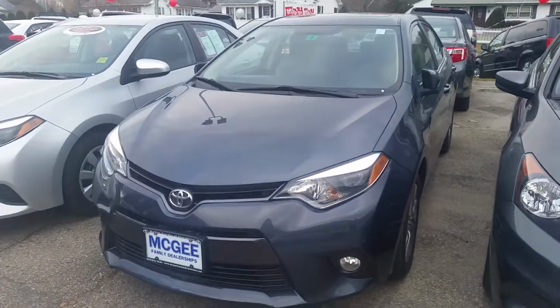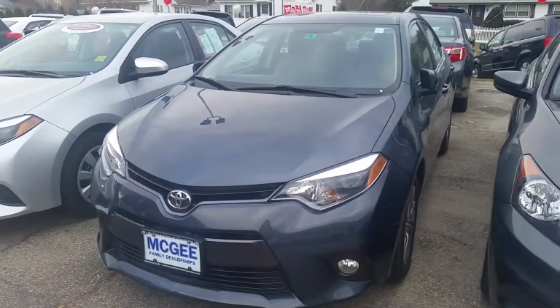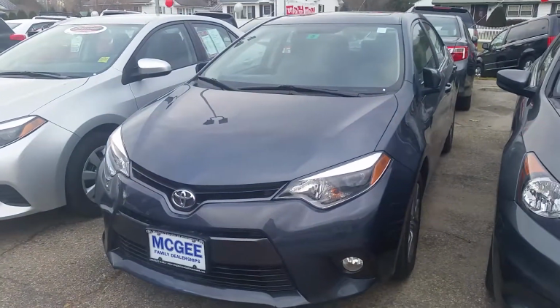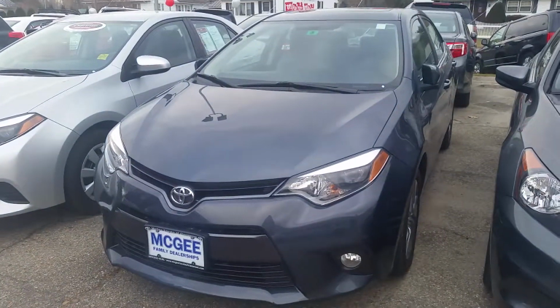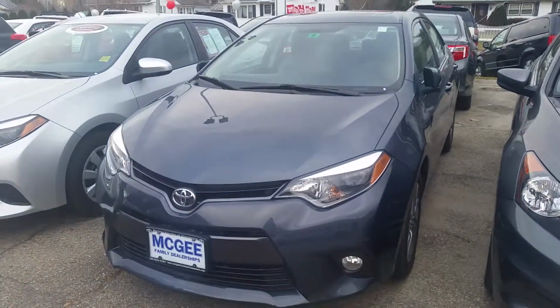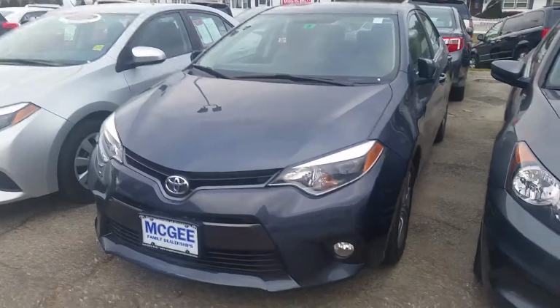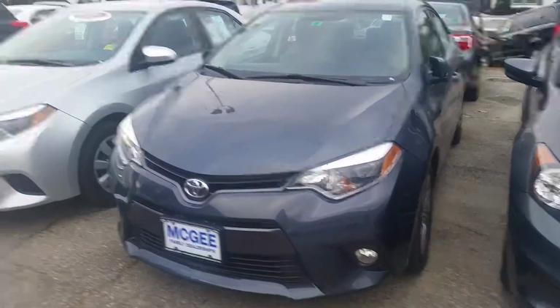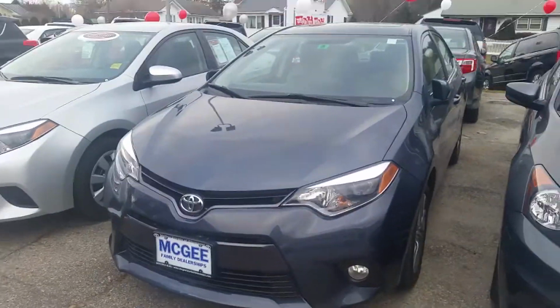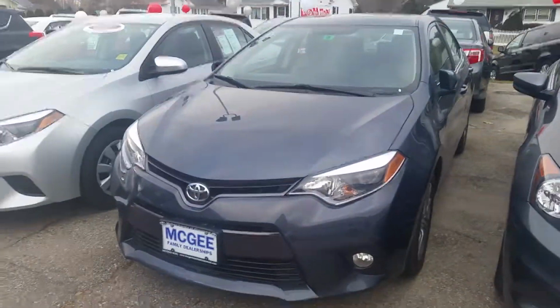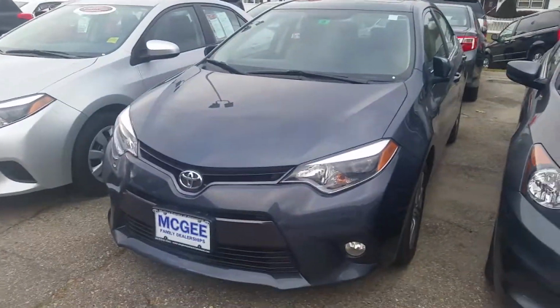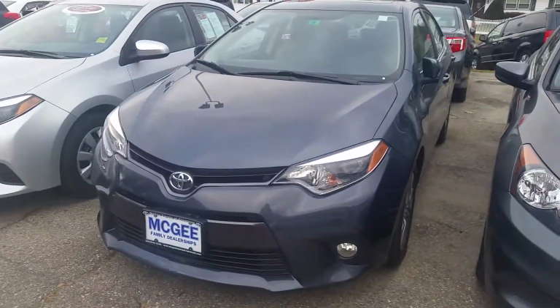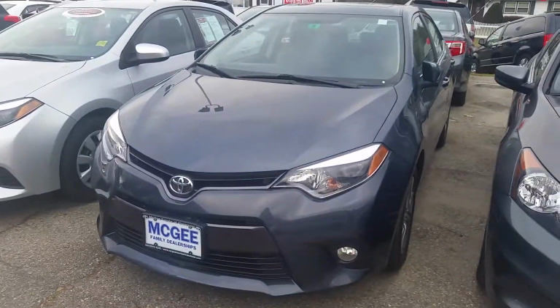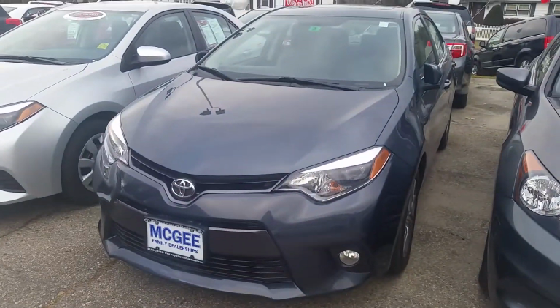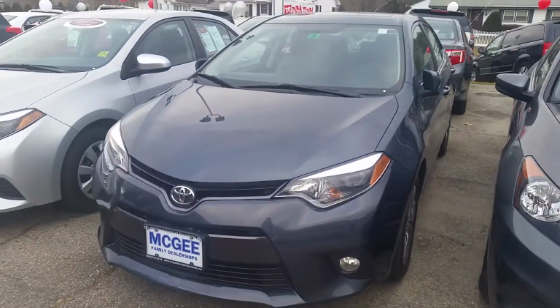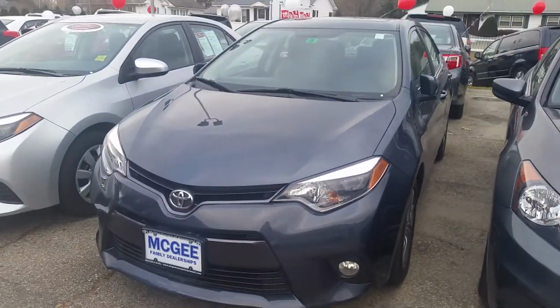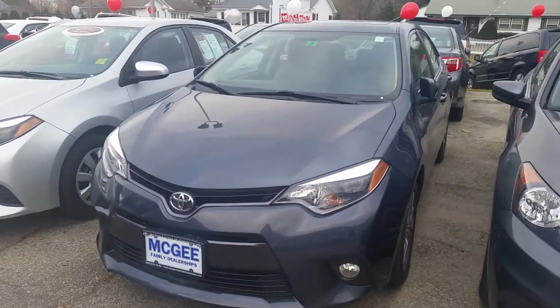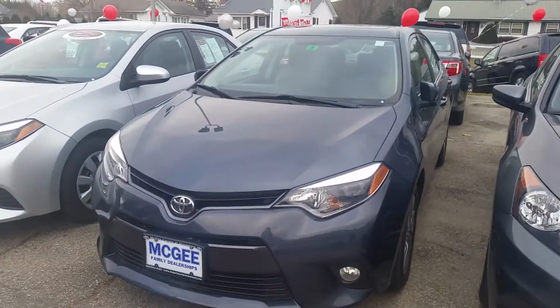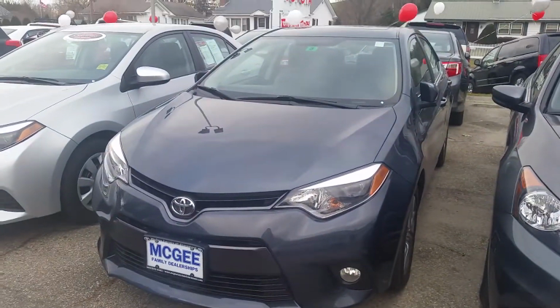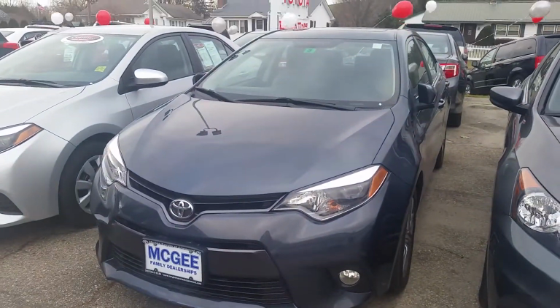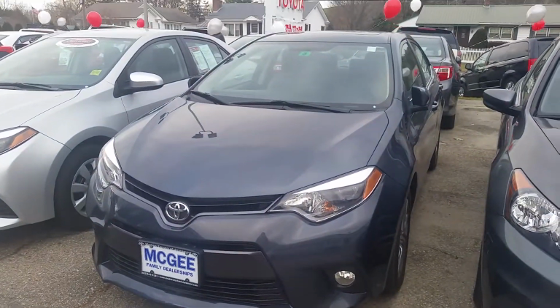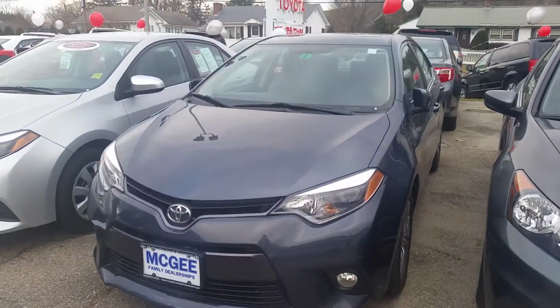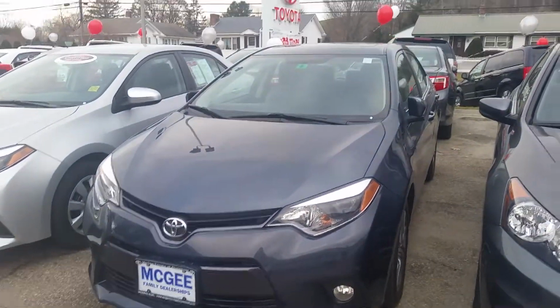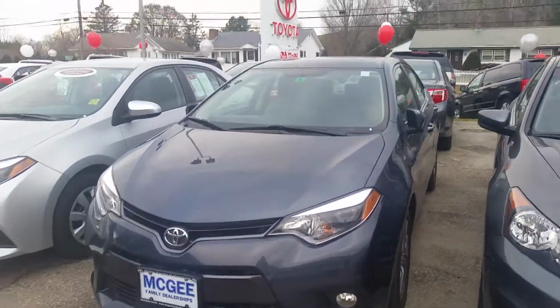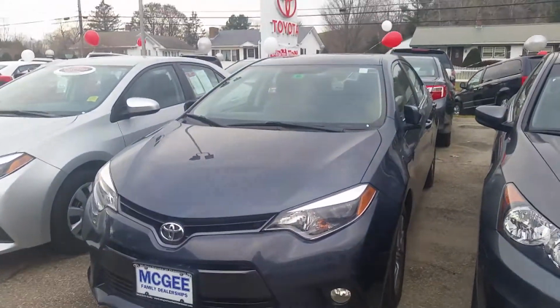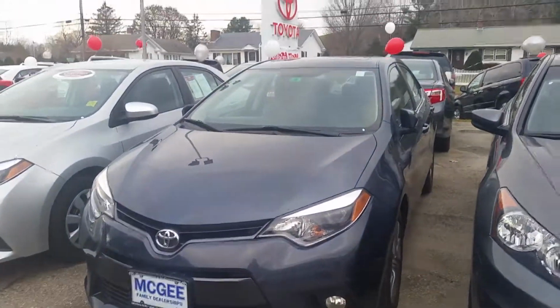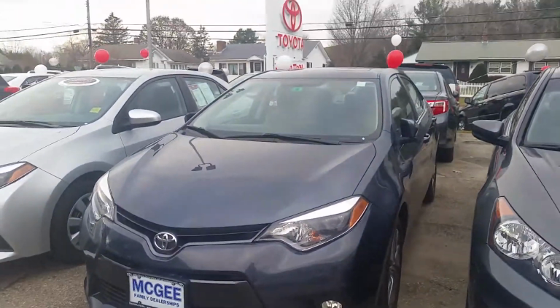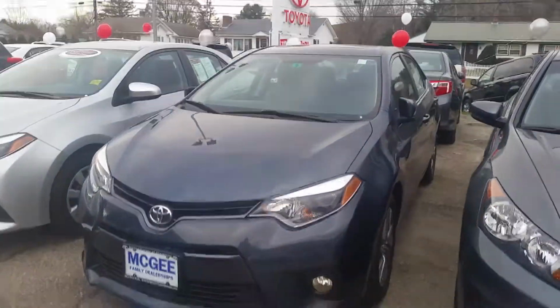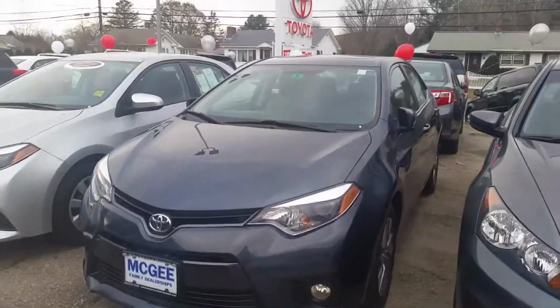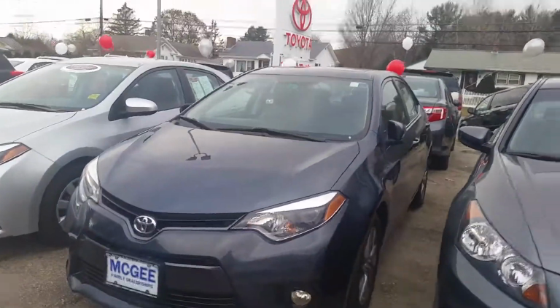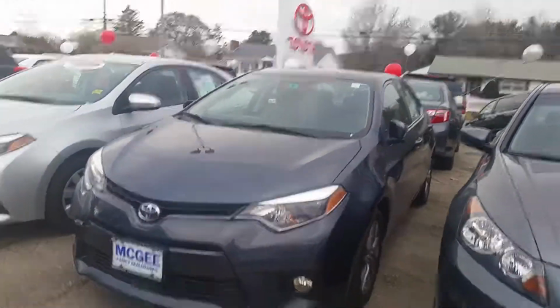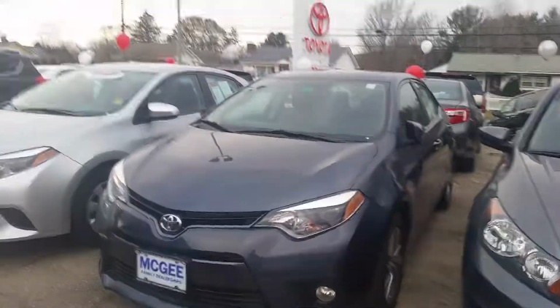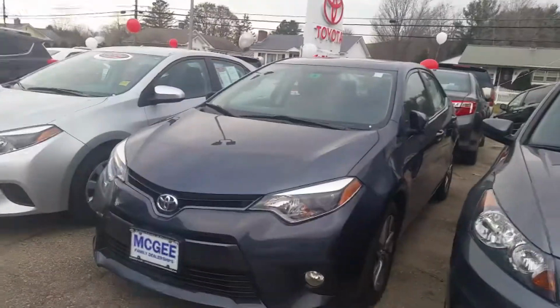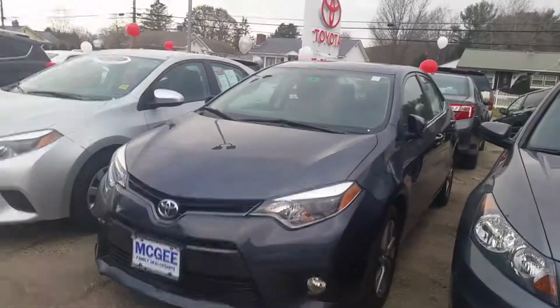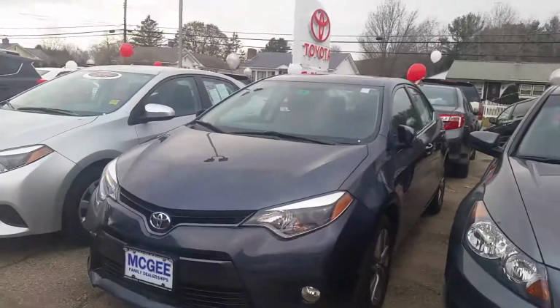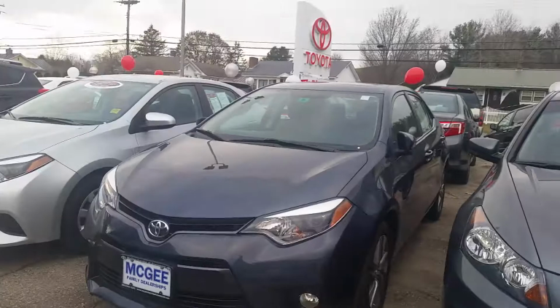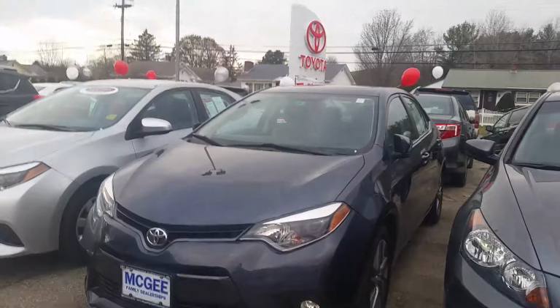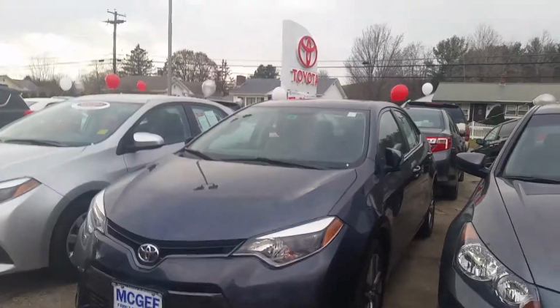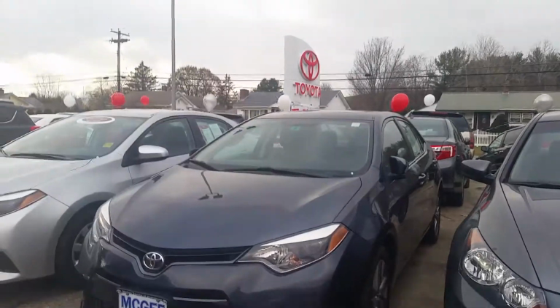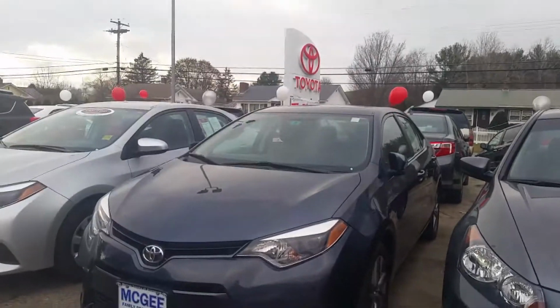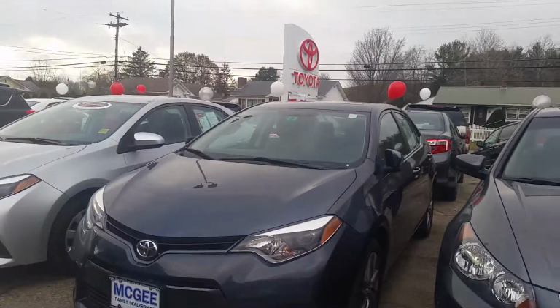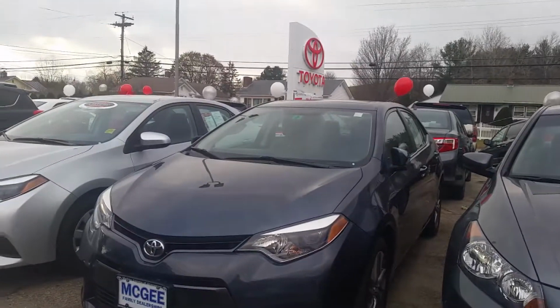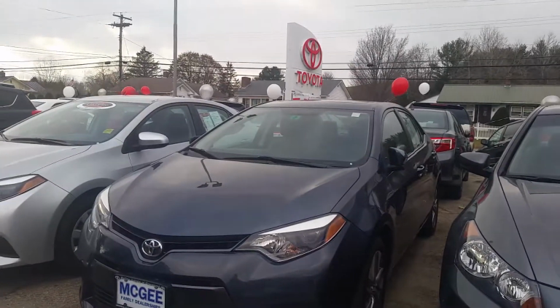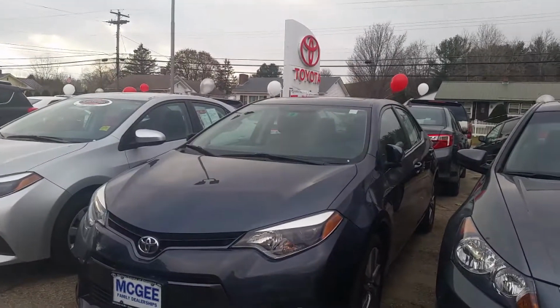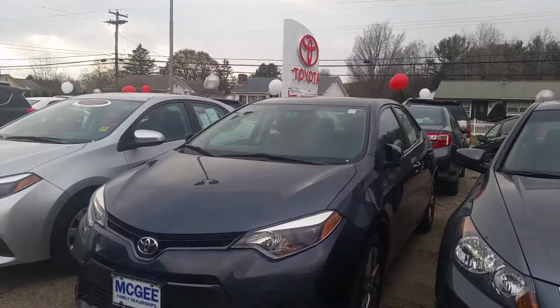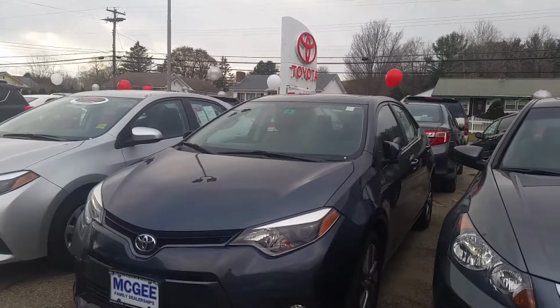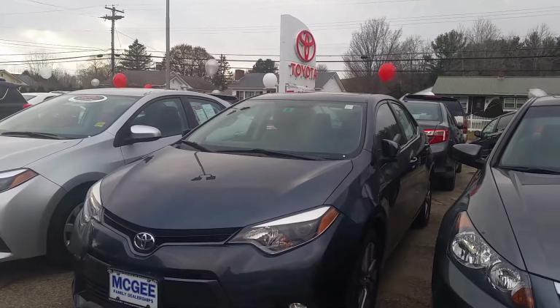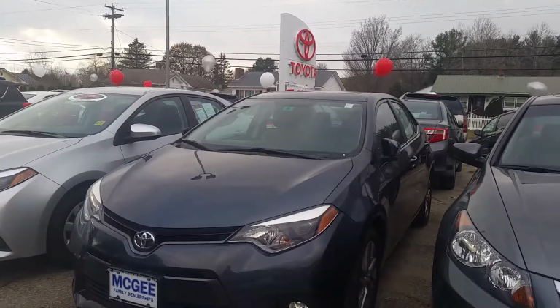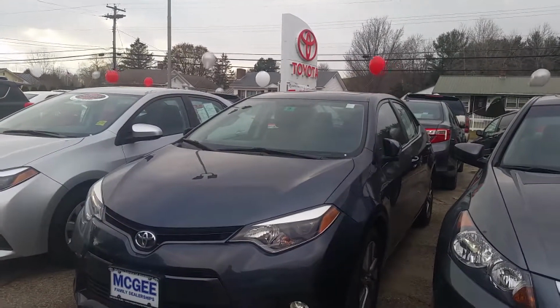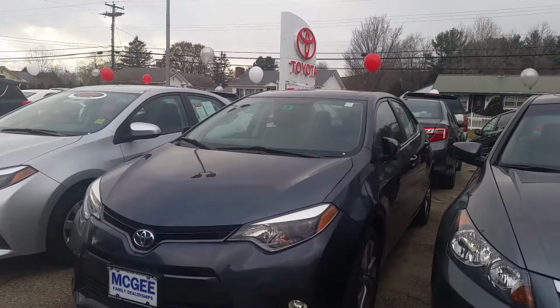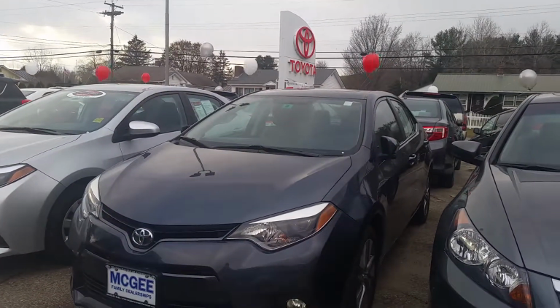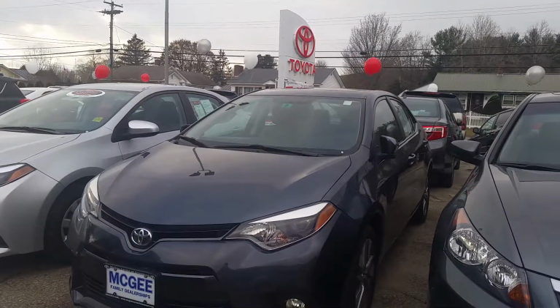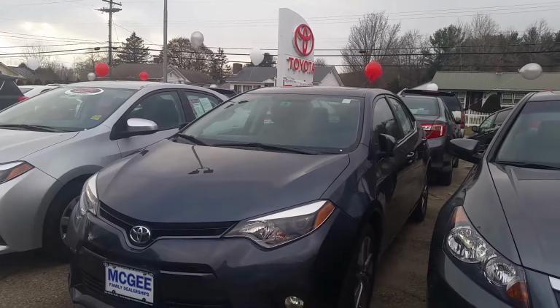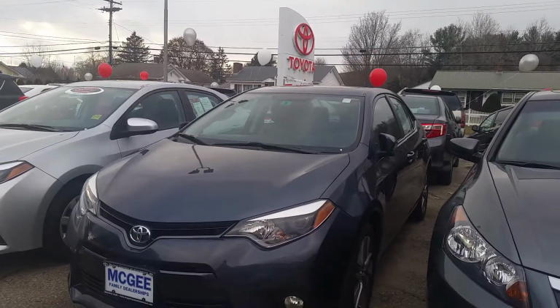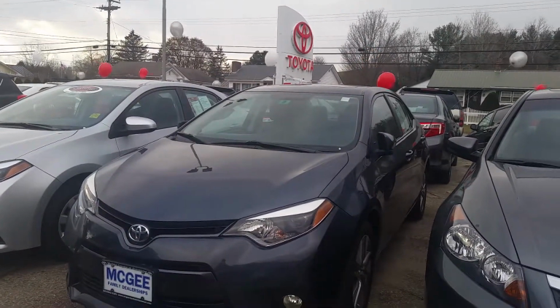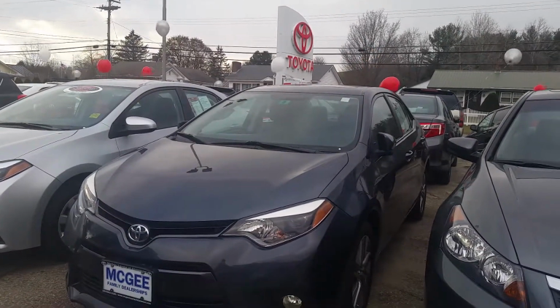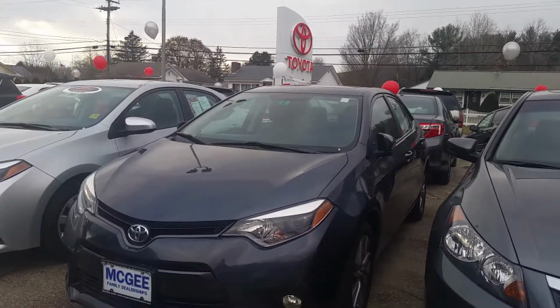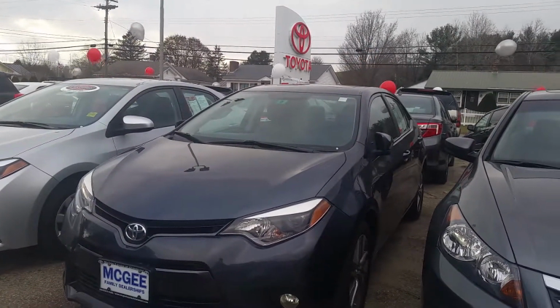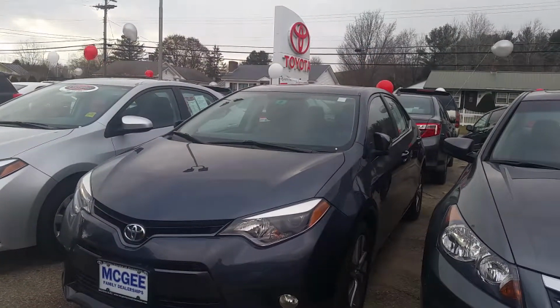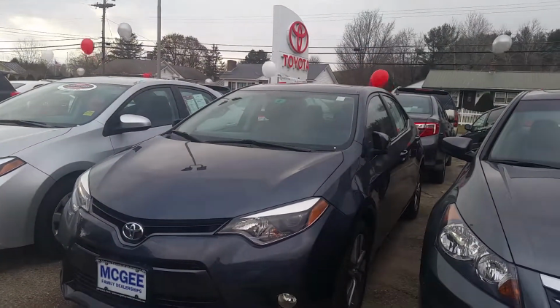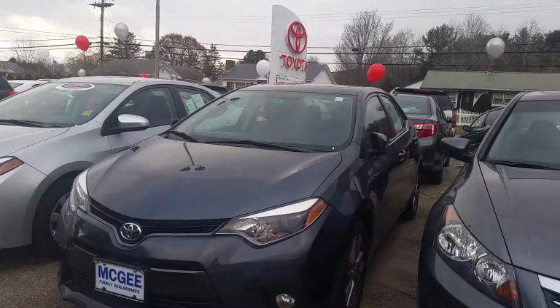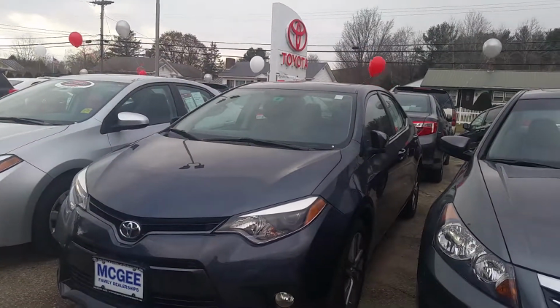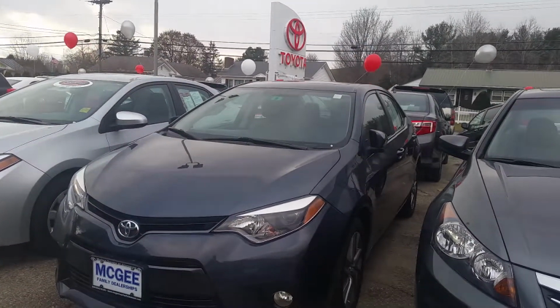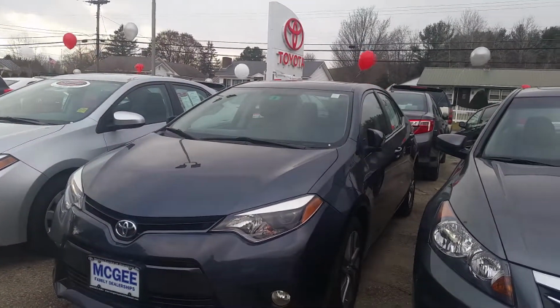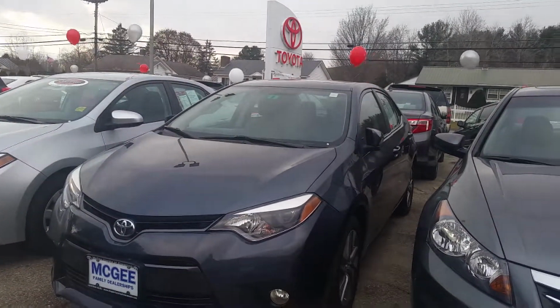Good afternoon Pamela, this is Bethany at McGee Toyota in Claremont. I'm sending you a video on the 2015 Toyota Corolla L.